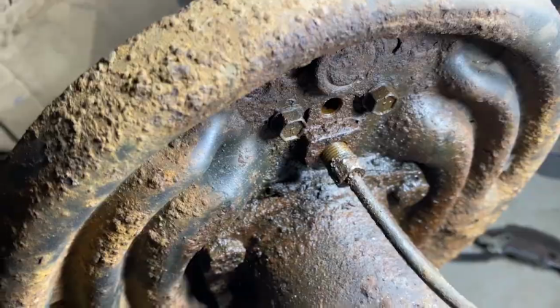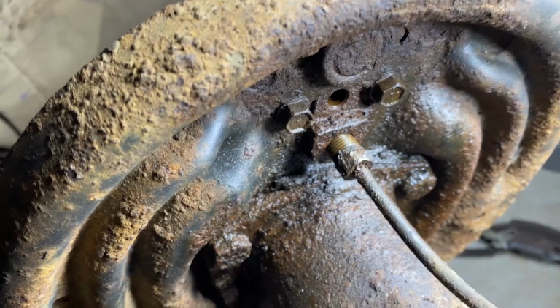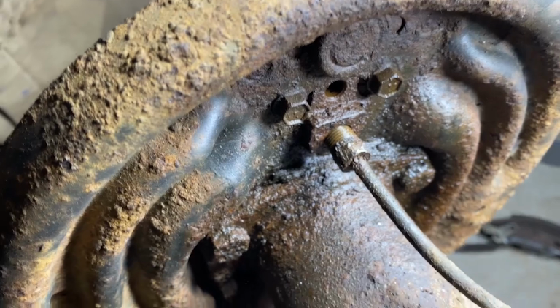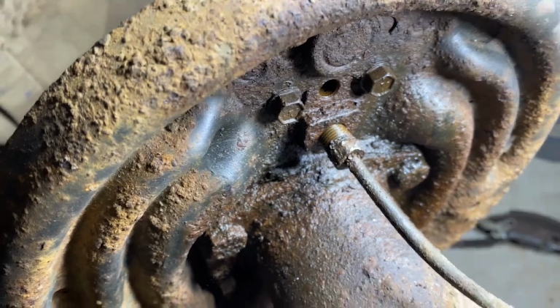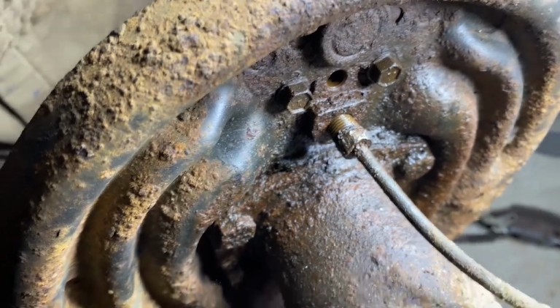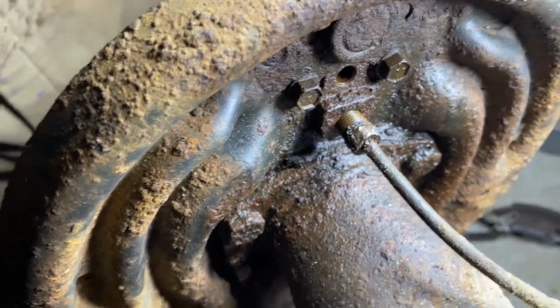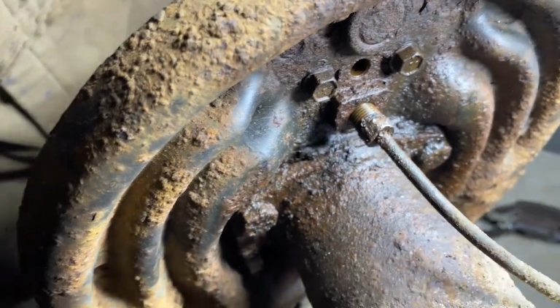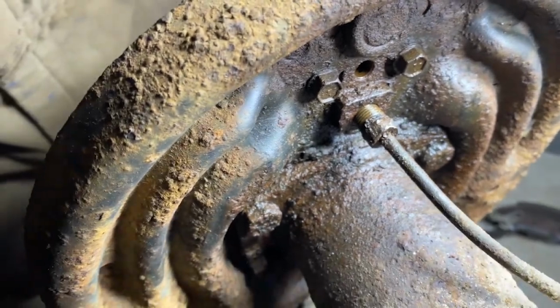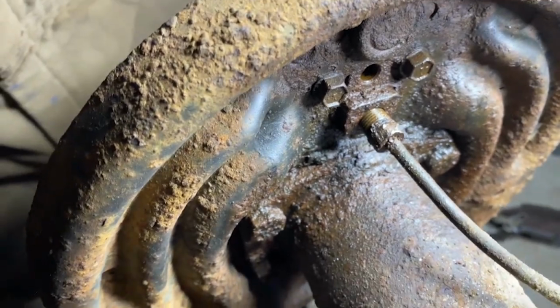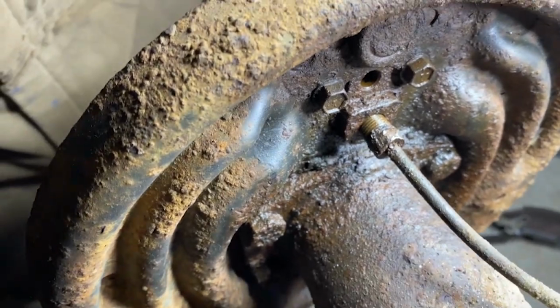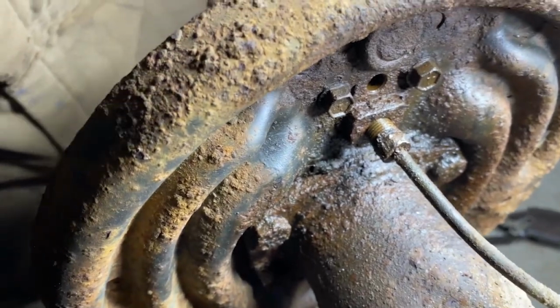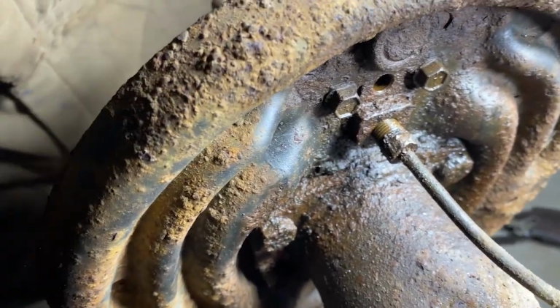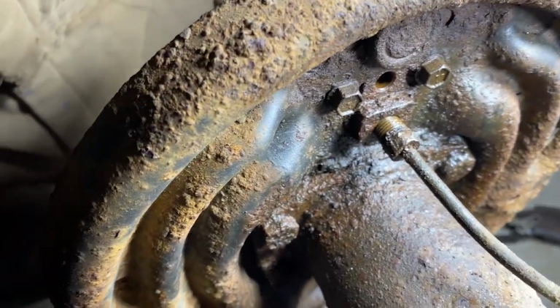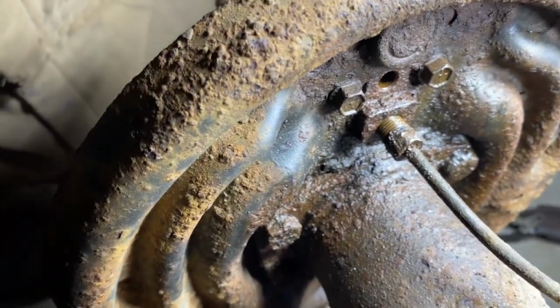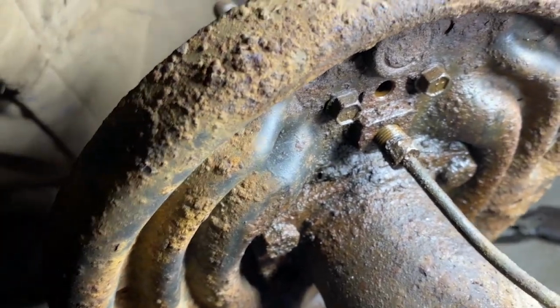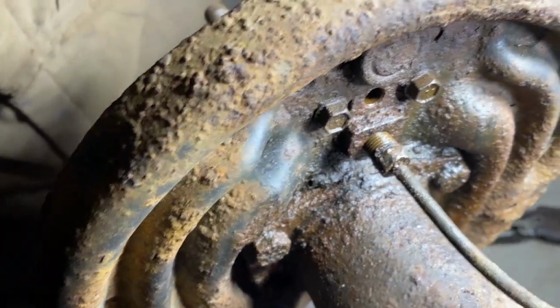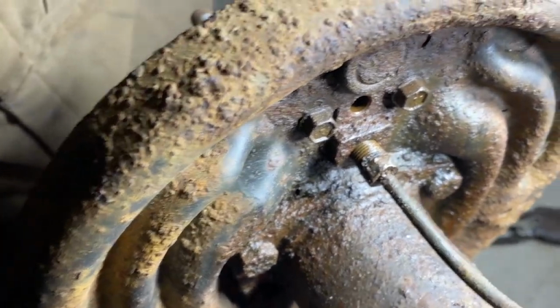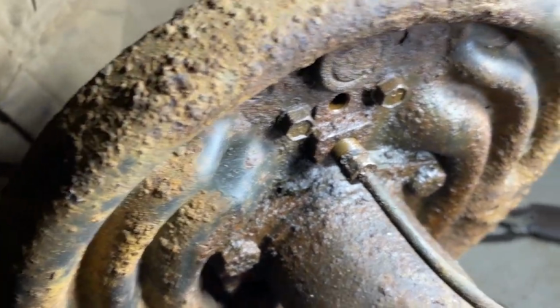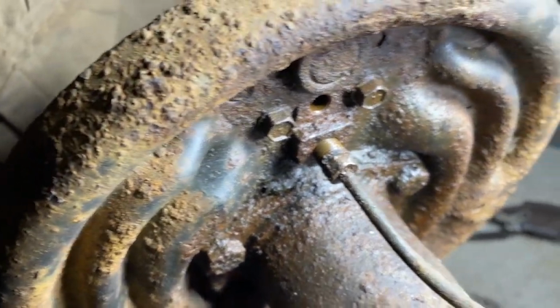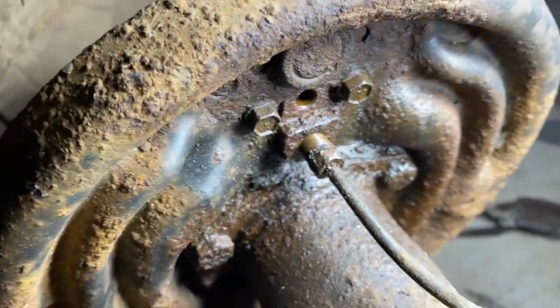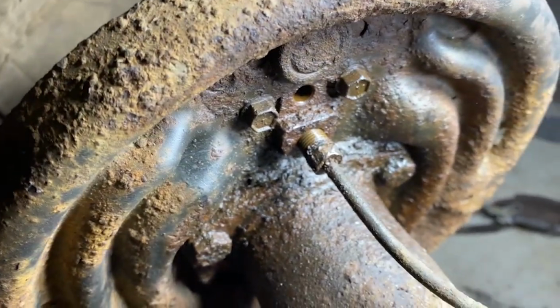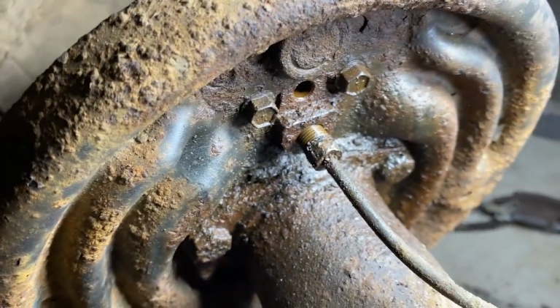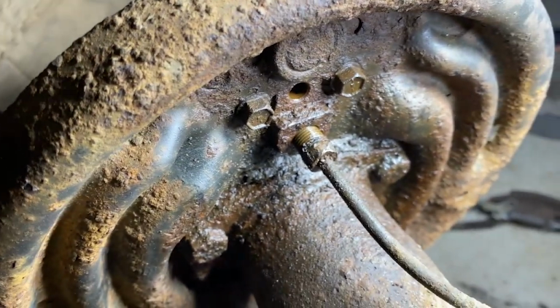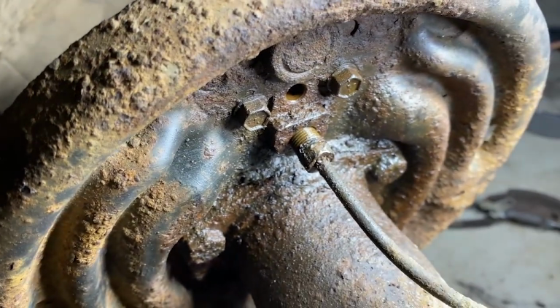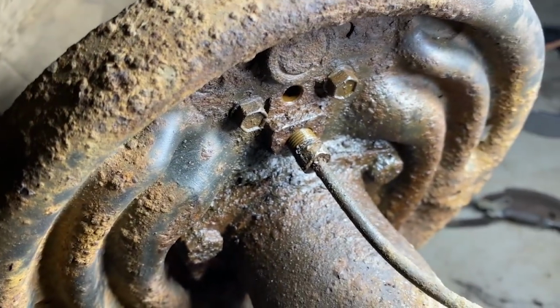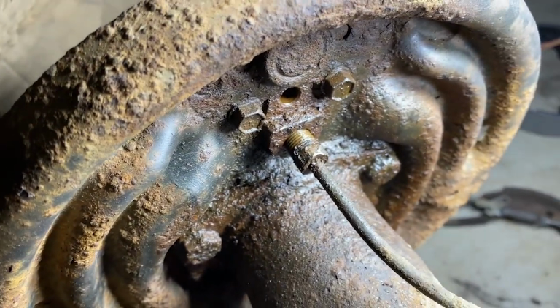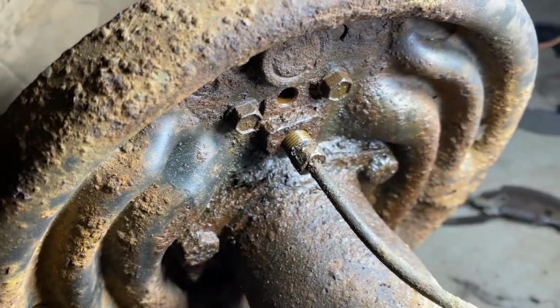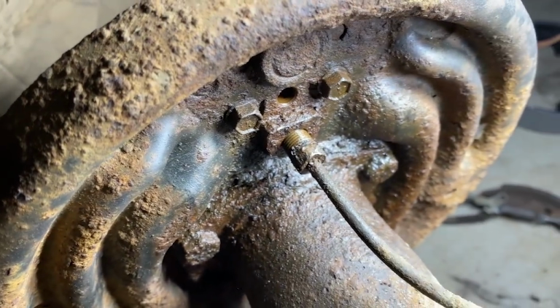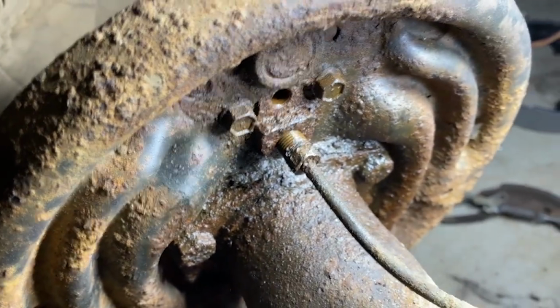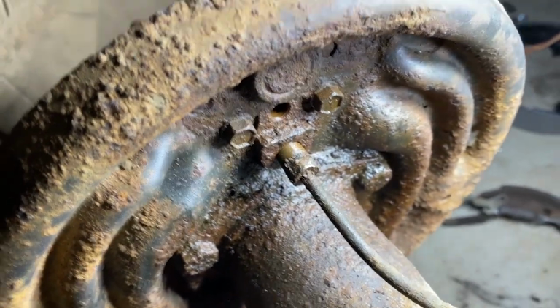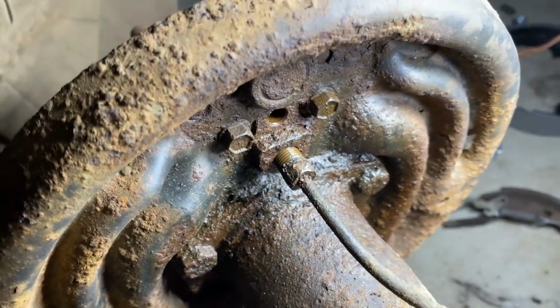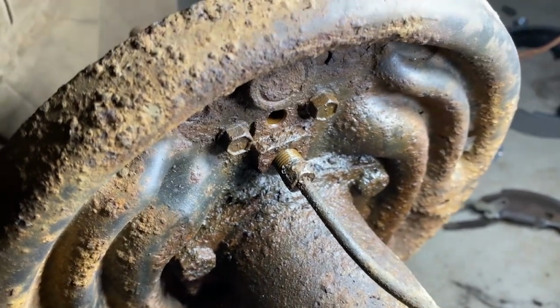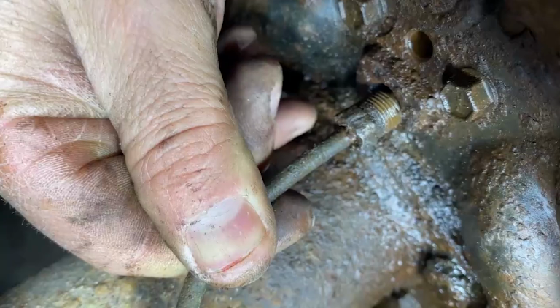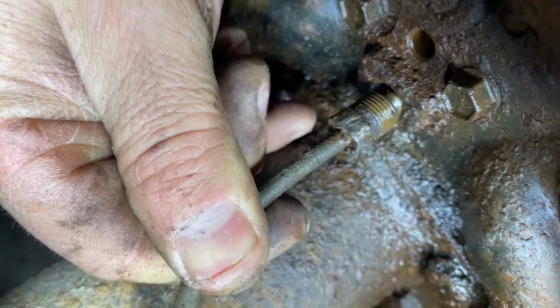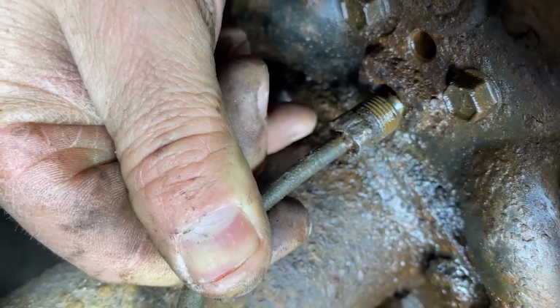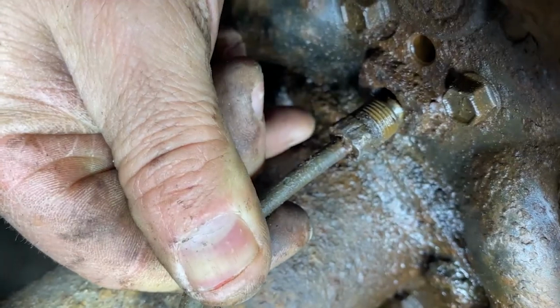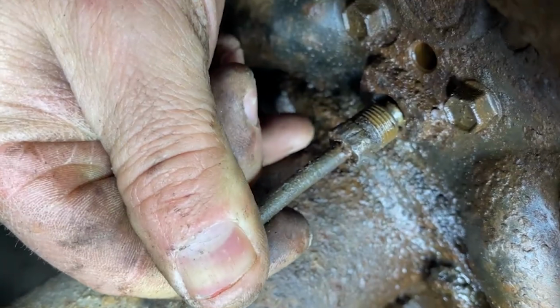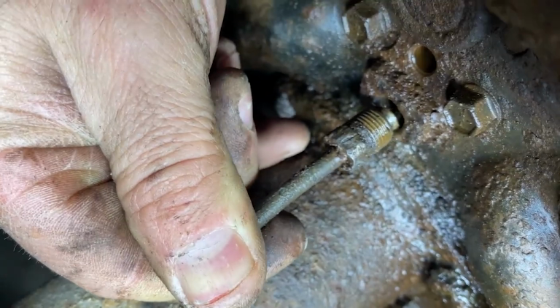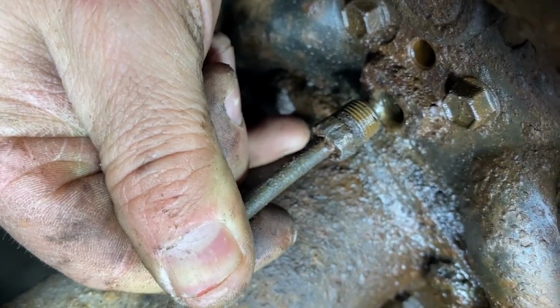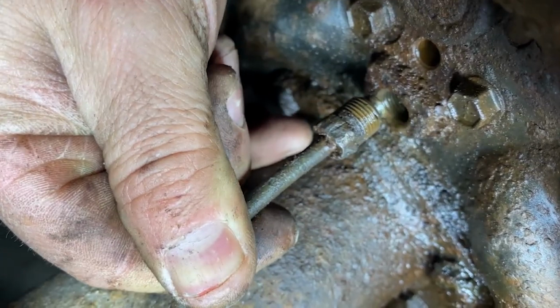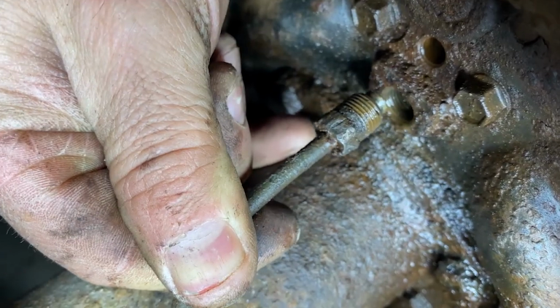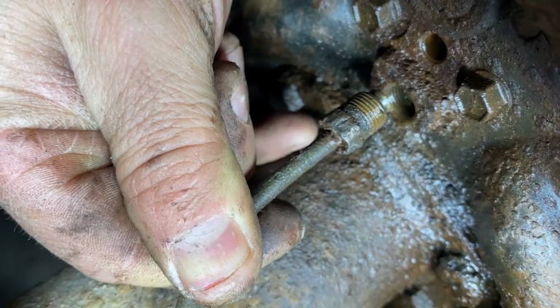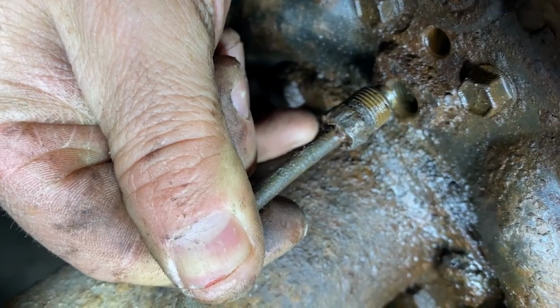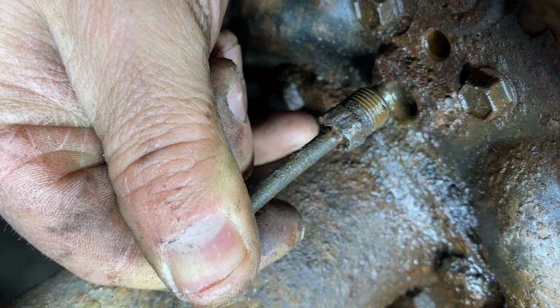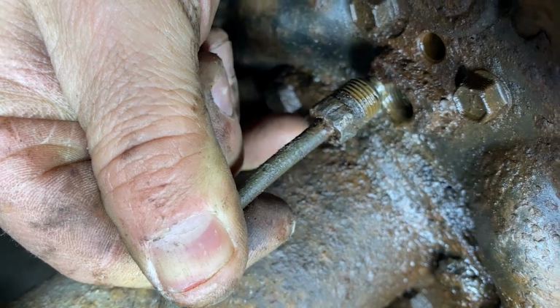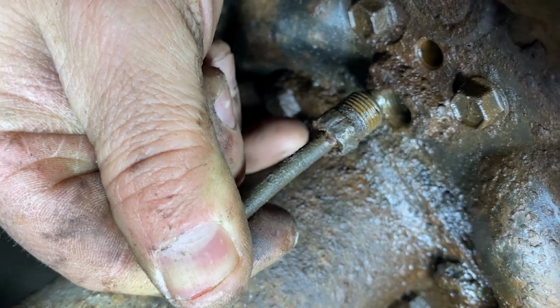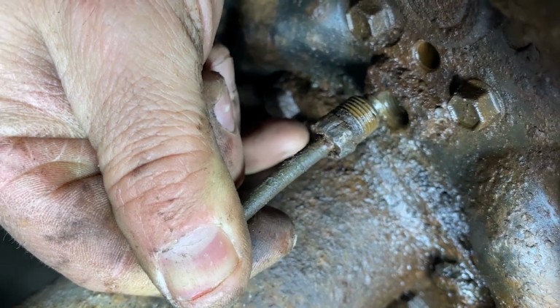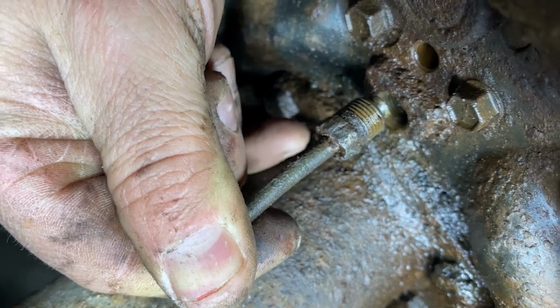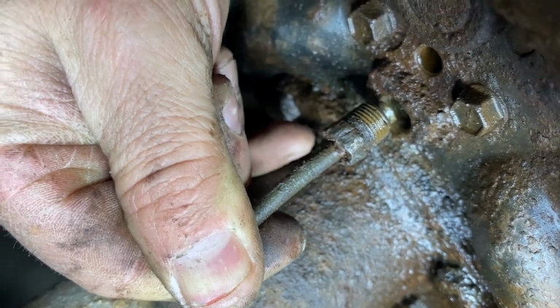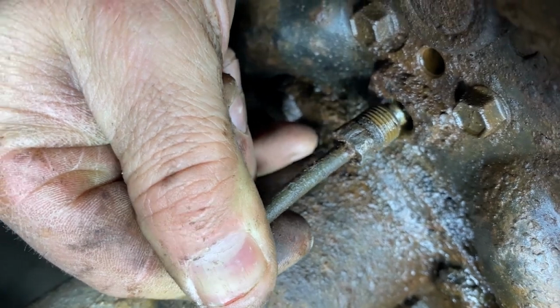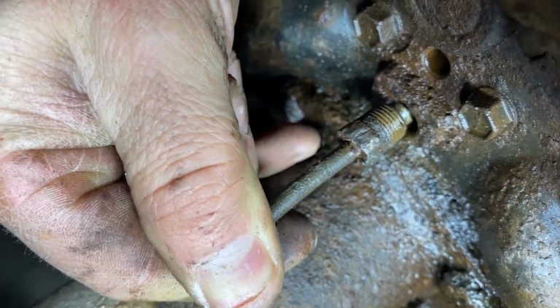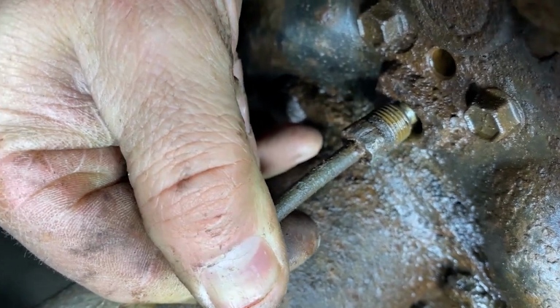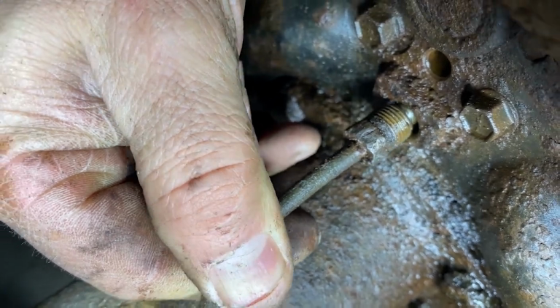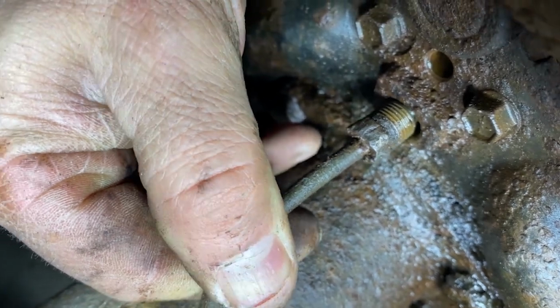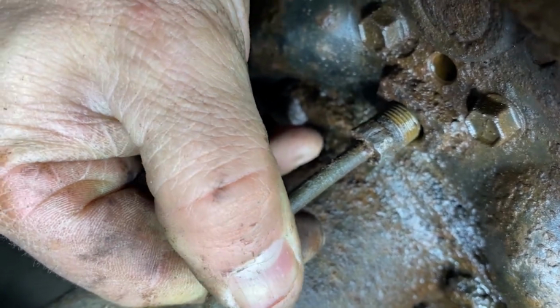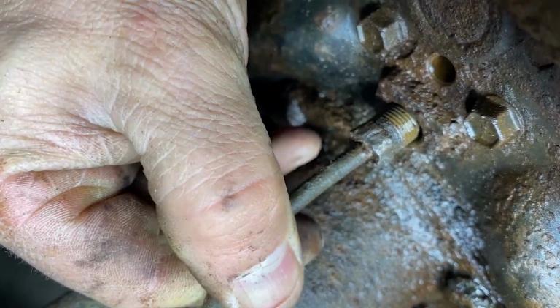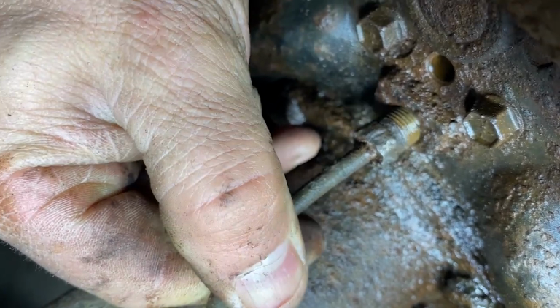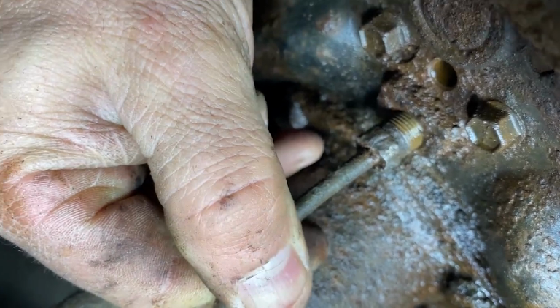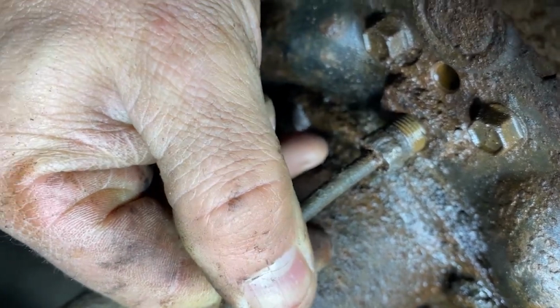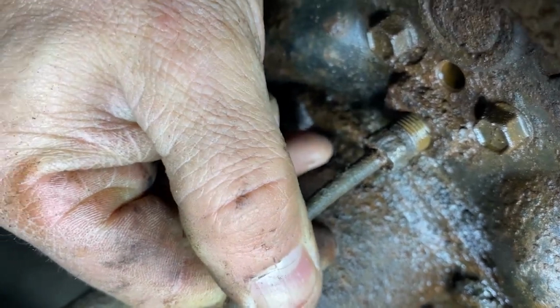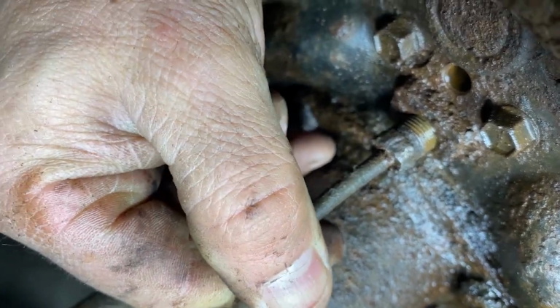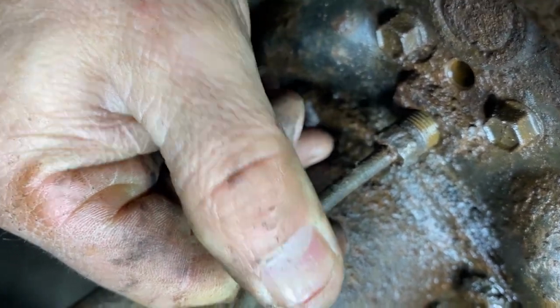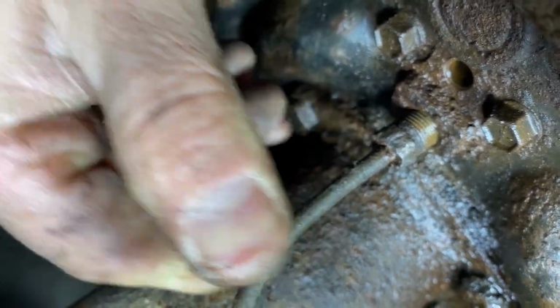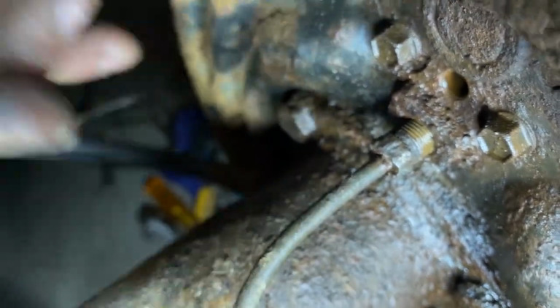First thing we need to do is remove that brake line right there you see in the center of the screen. Once that's loose, that will come out of there. So just leave that sitting there for the moment.